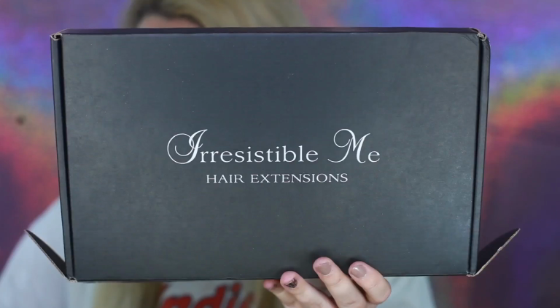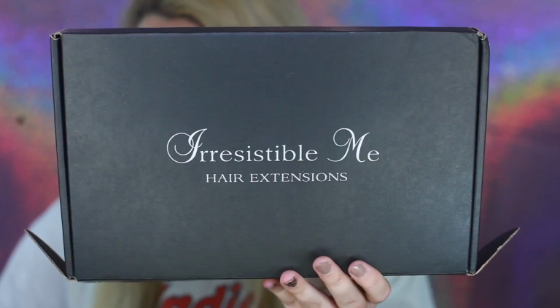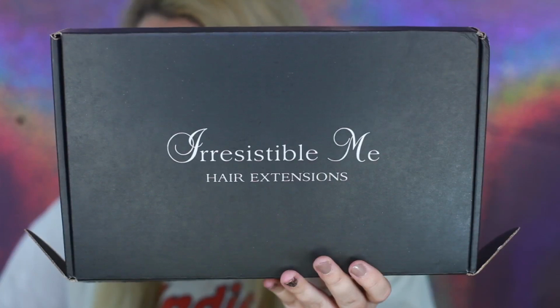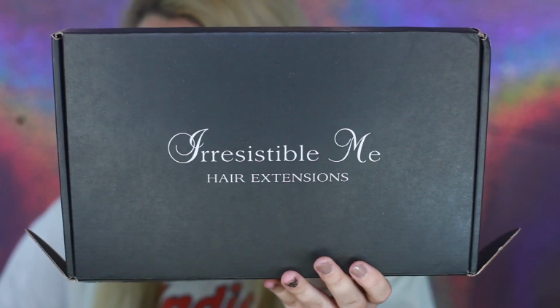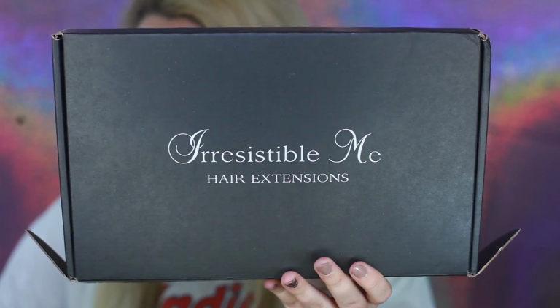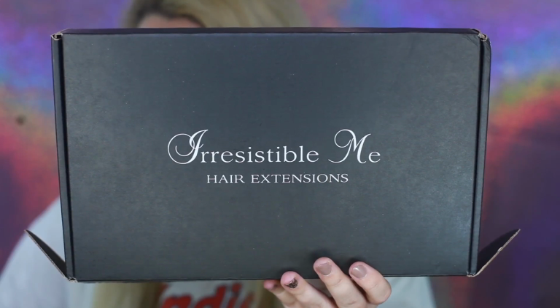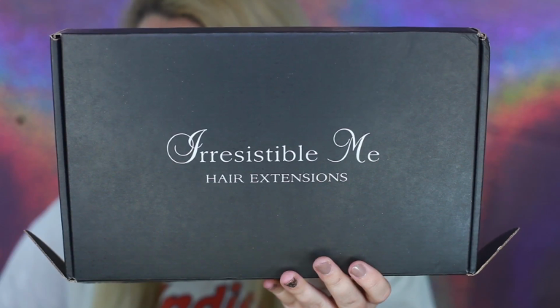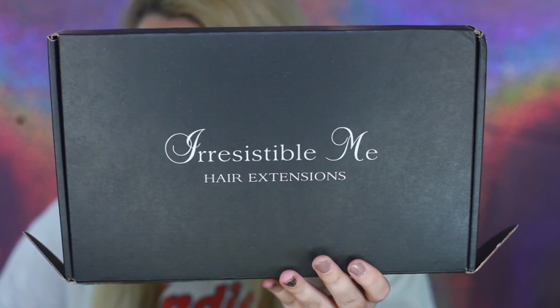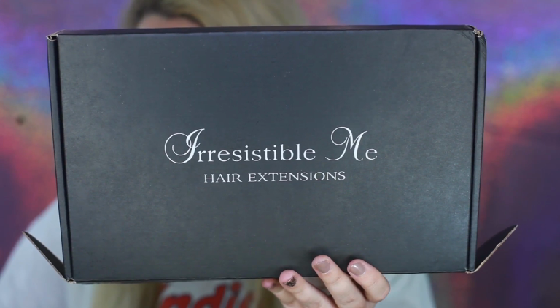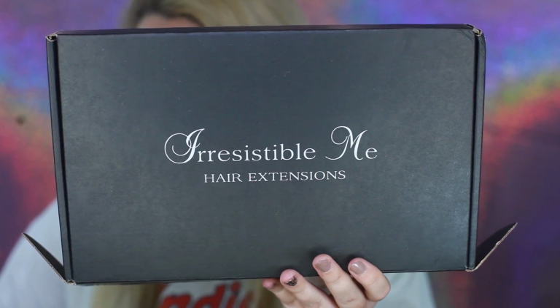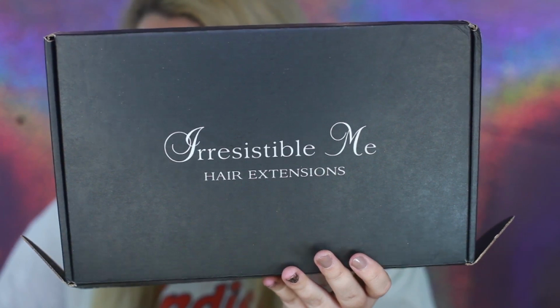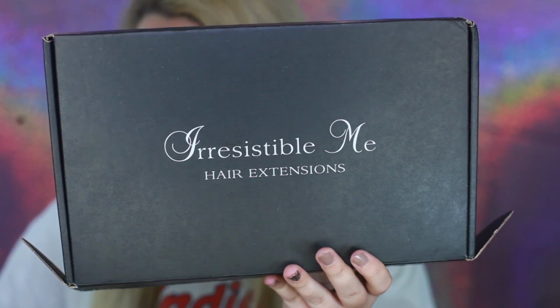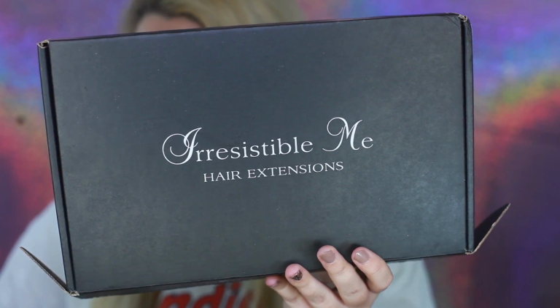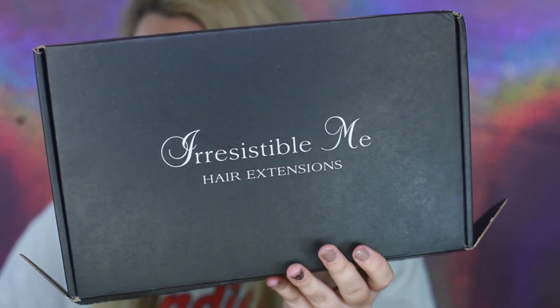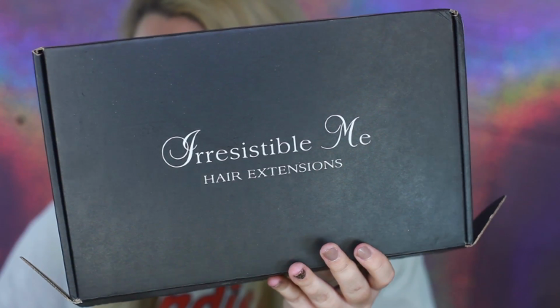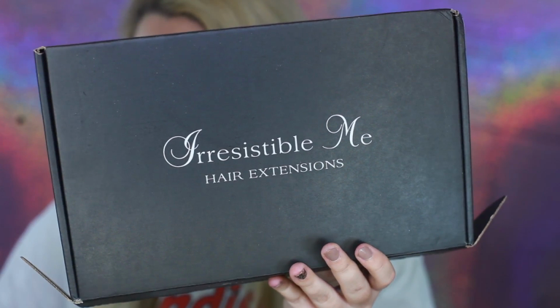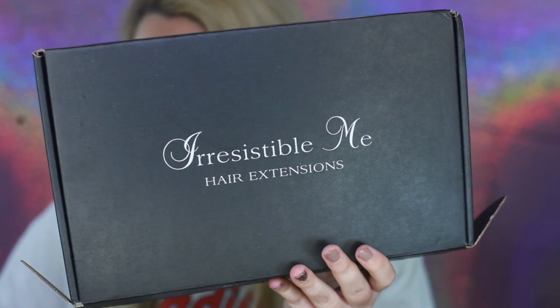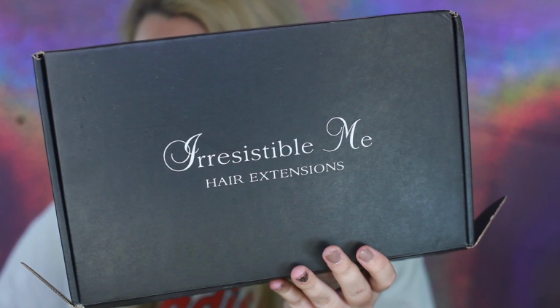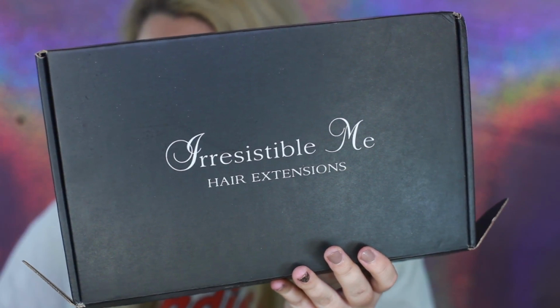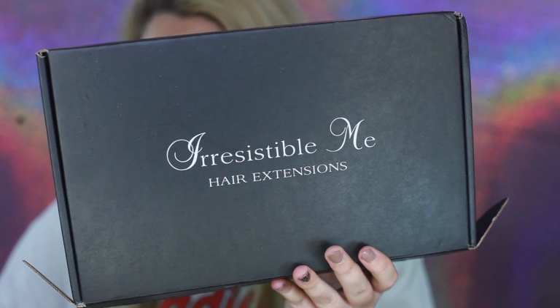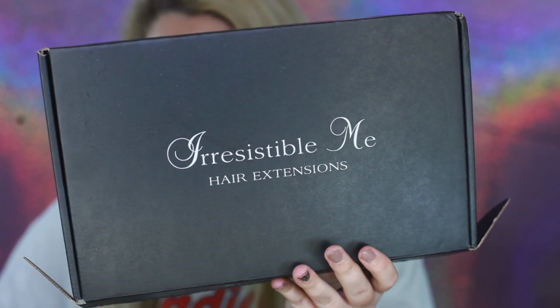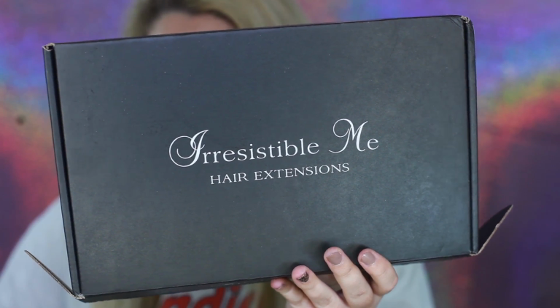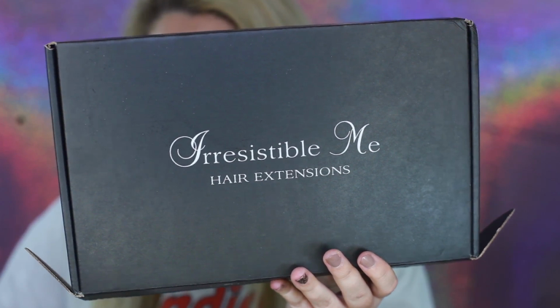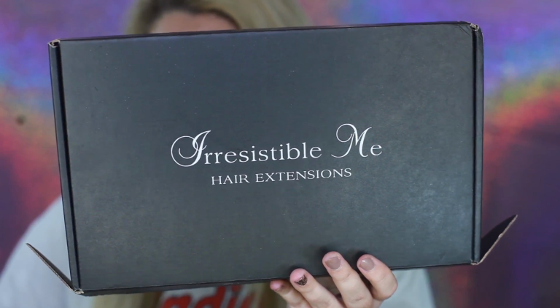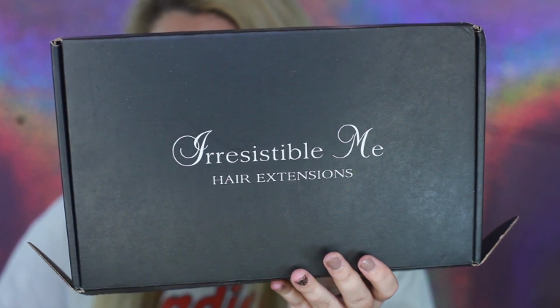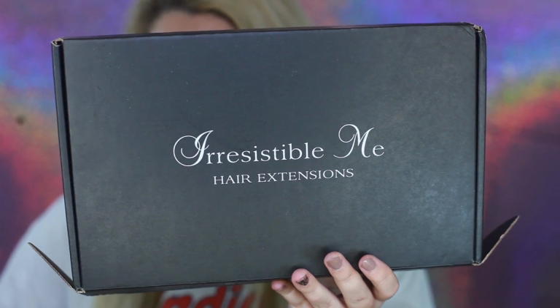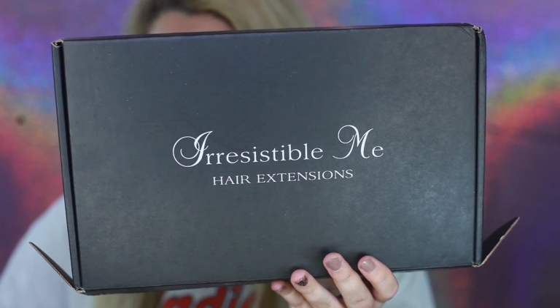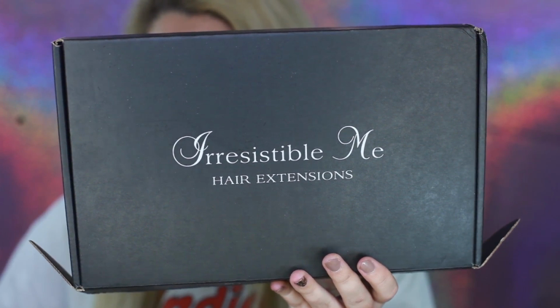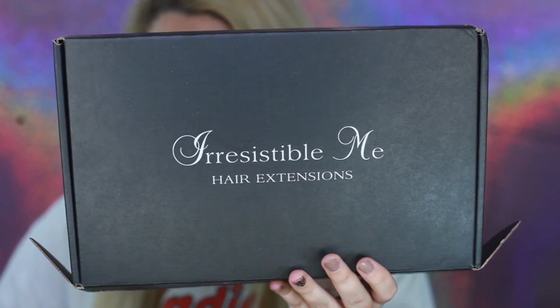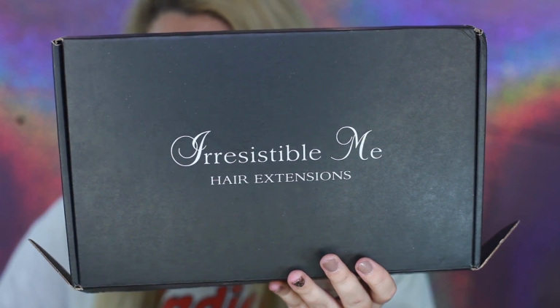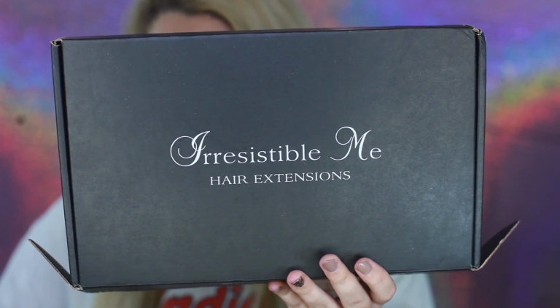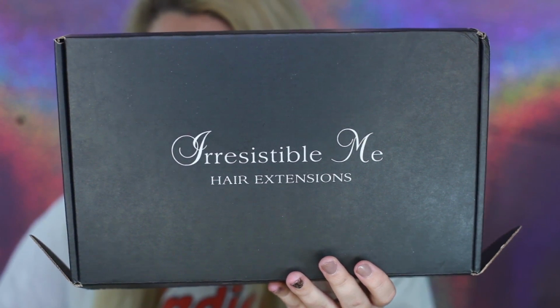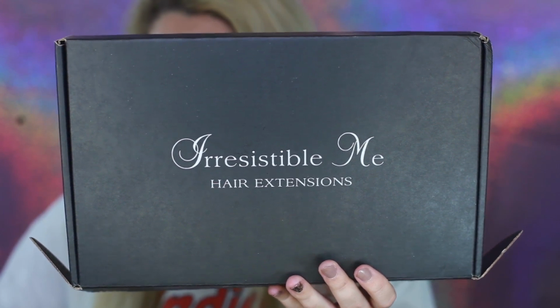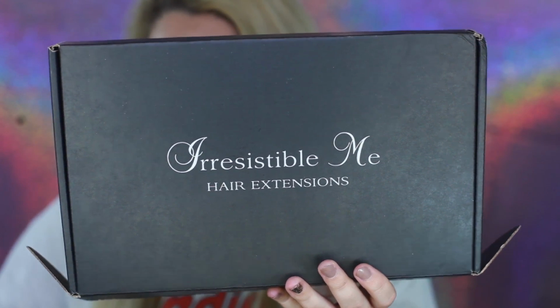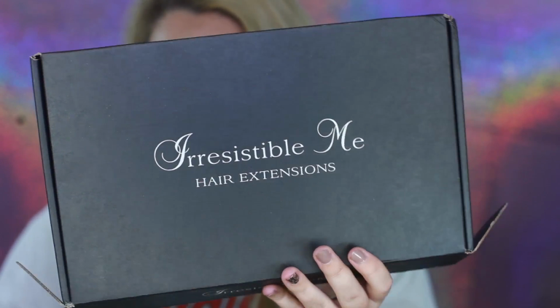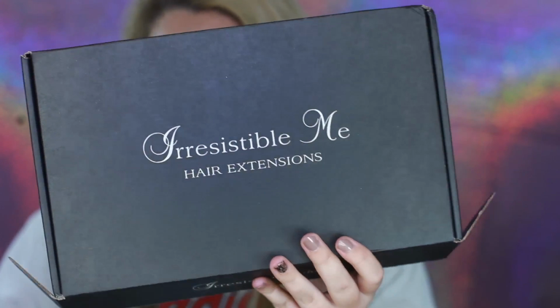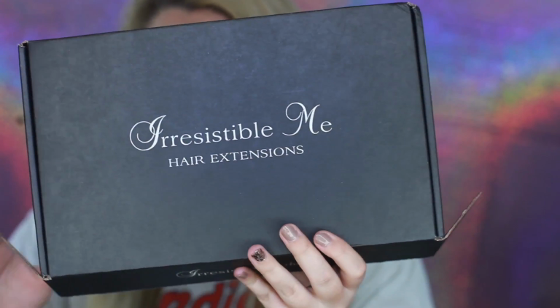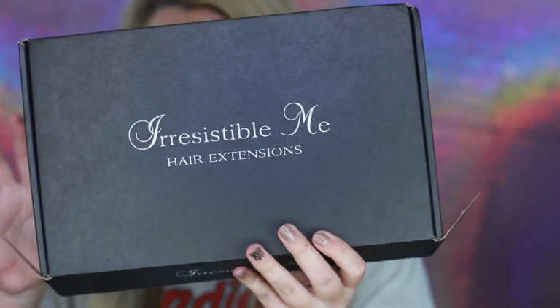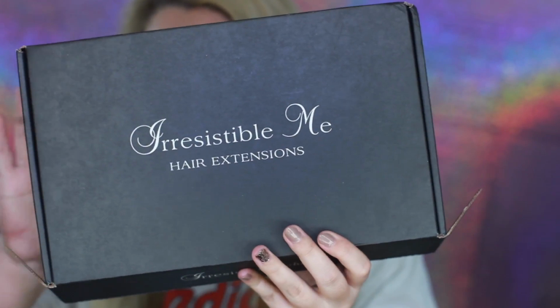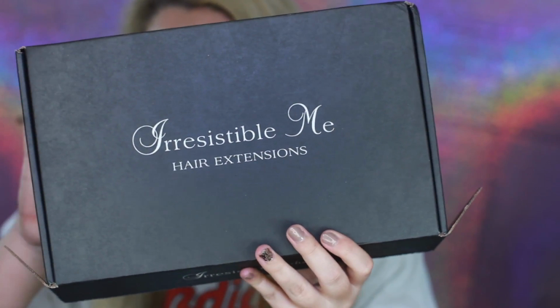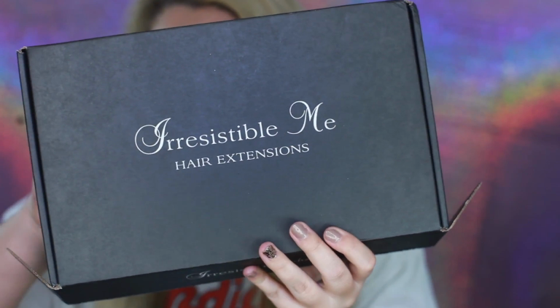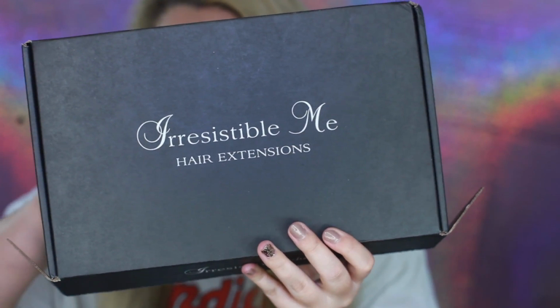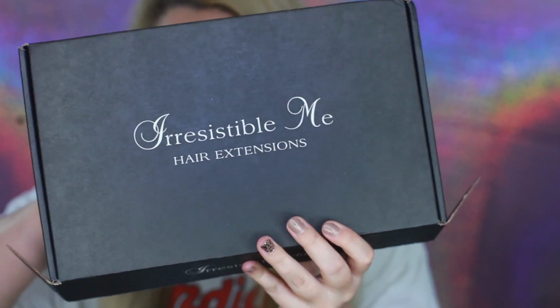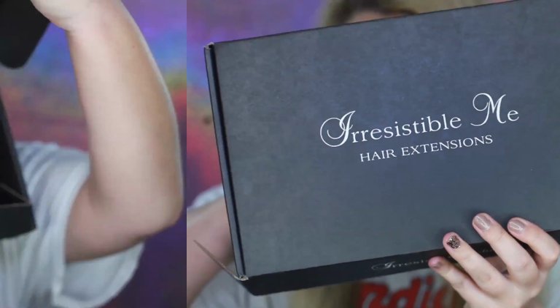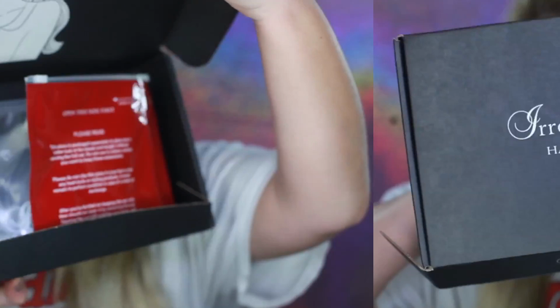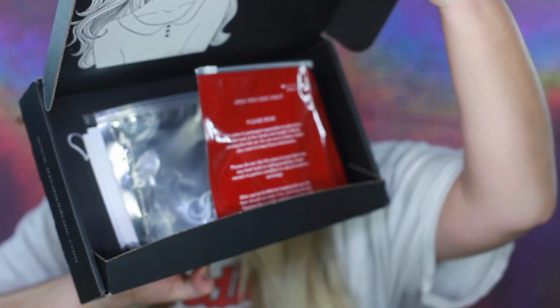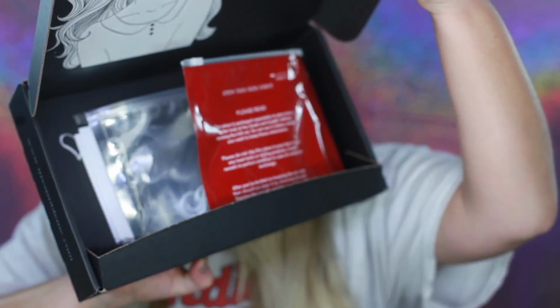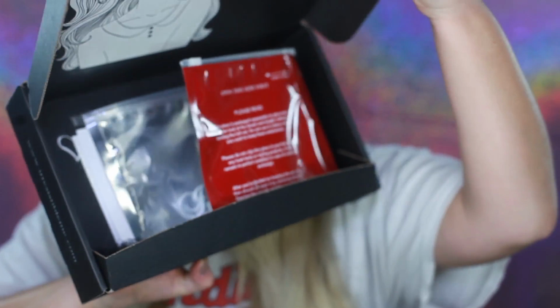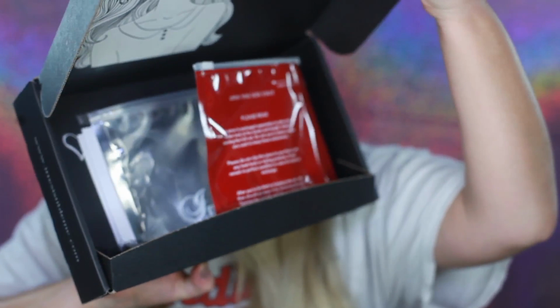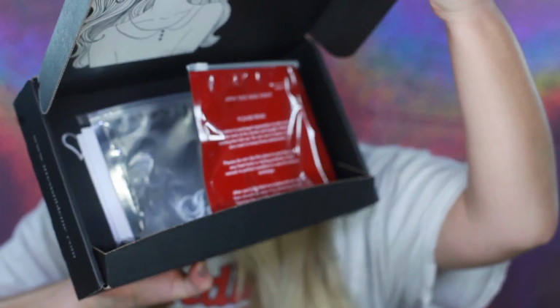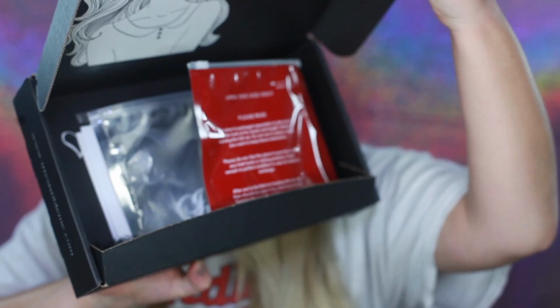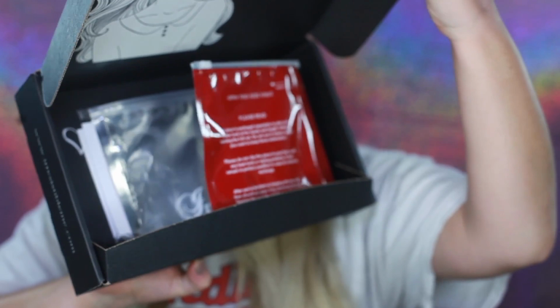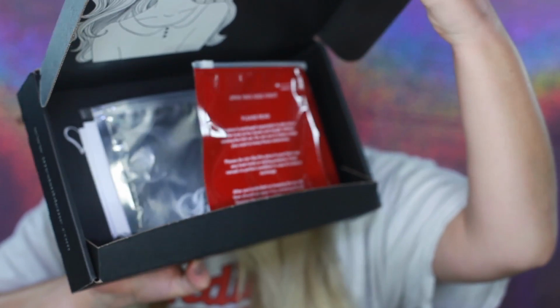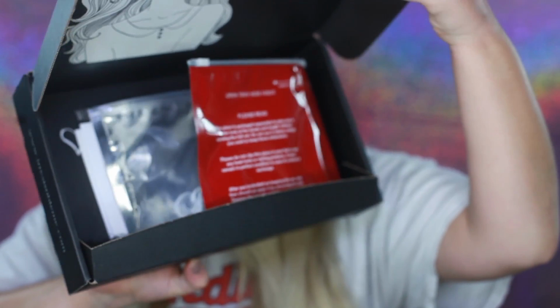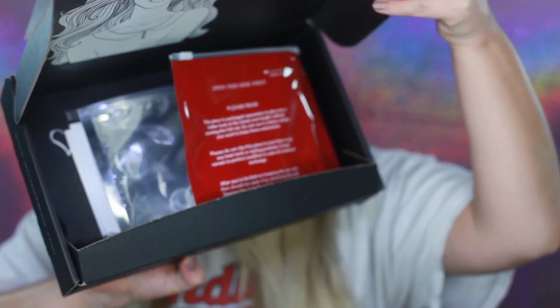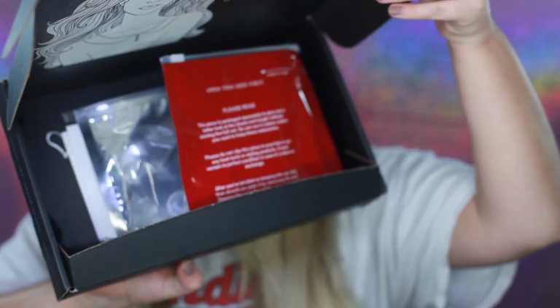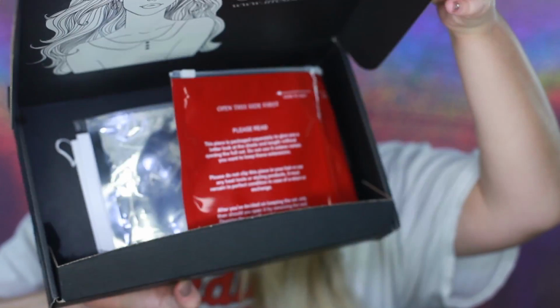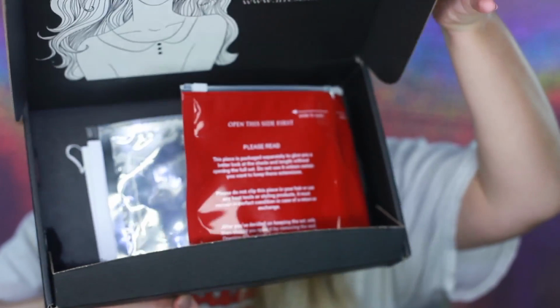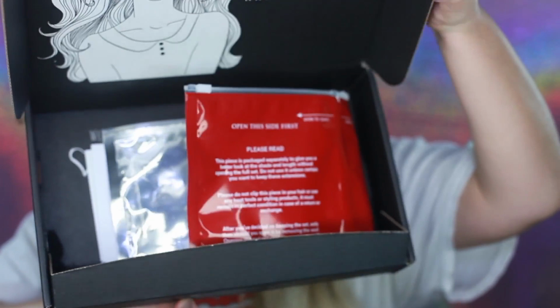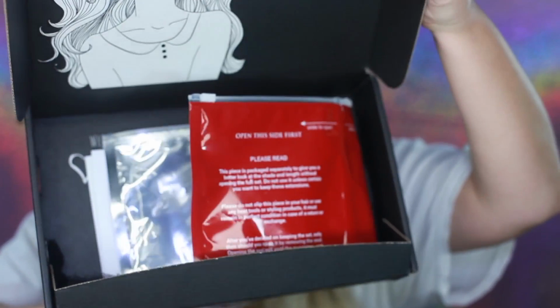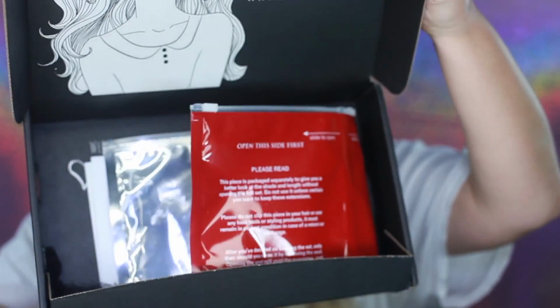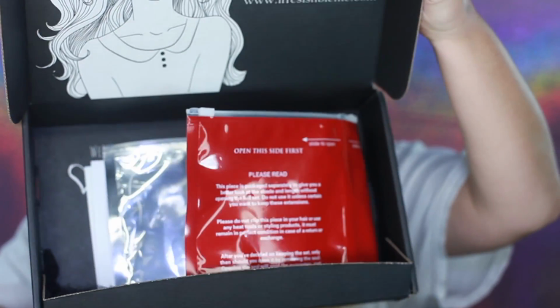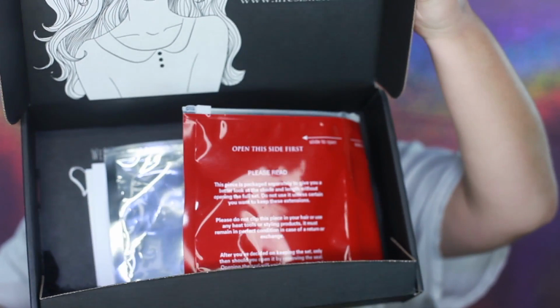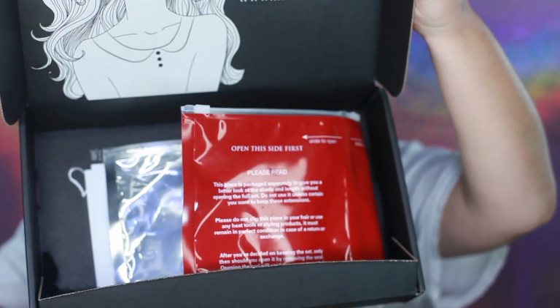Hey guys, what's up and welcome back to my channel. So today I'm going to be doing an Irresistible Me Floomy hair extension review slash demo for you guys.